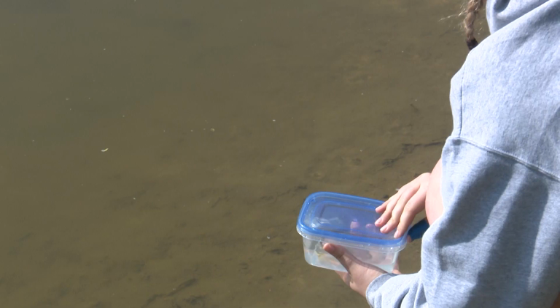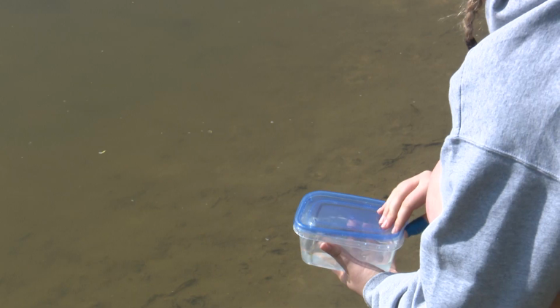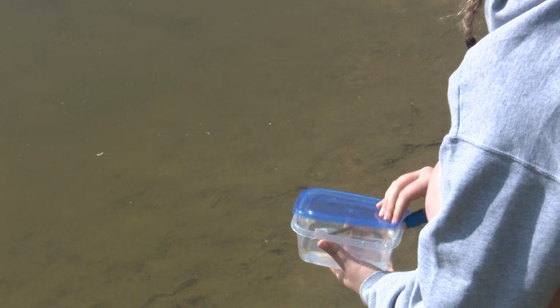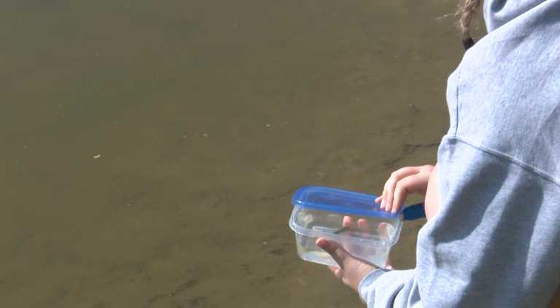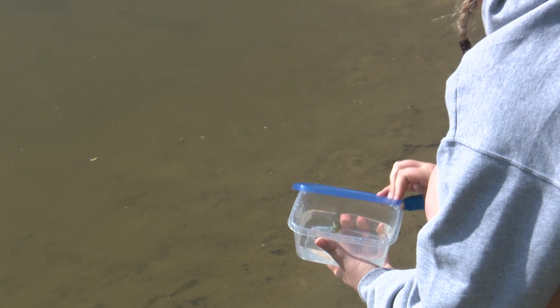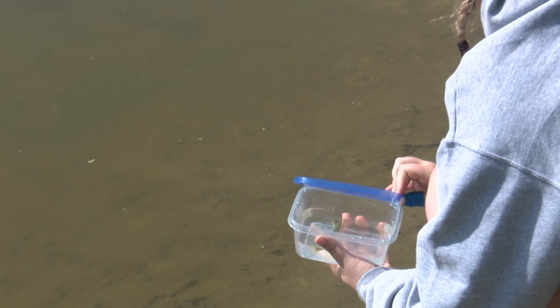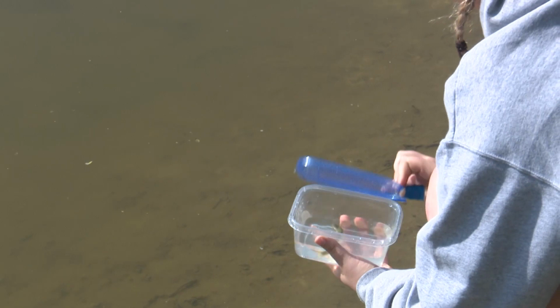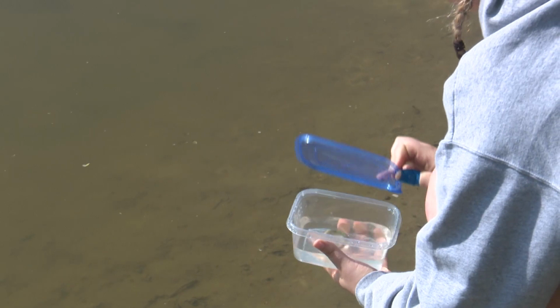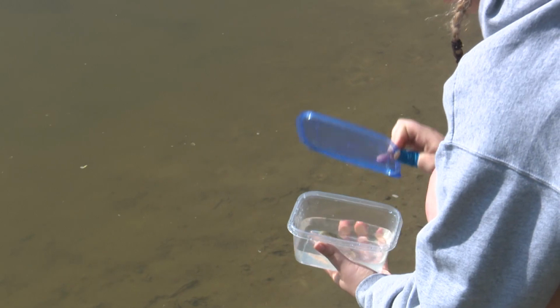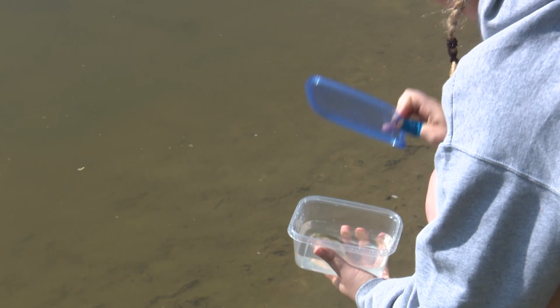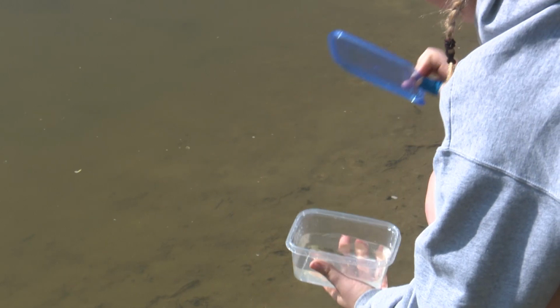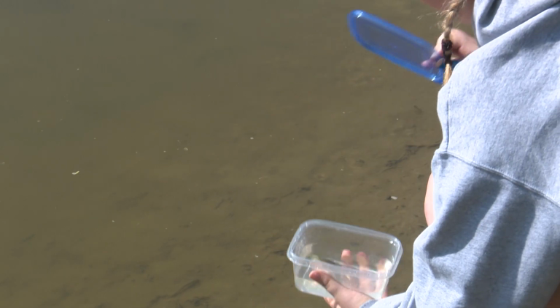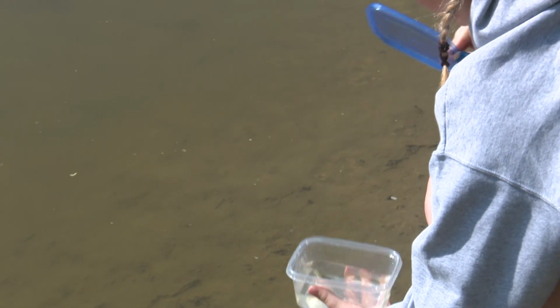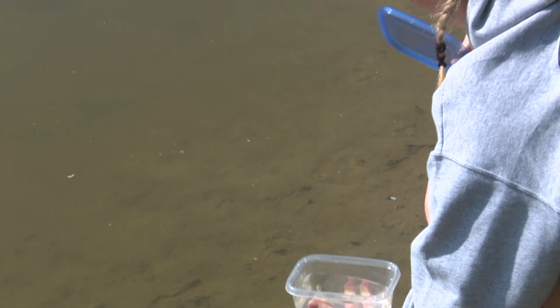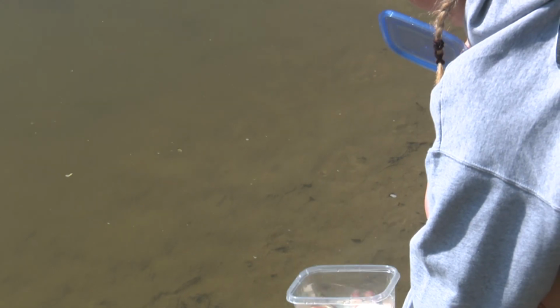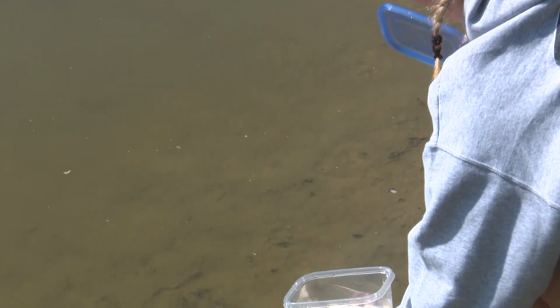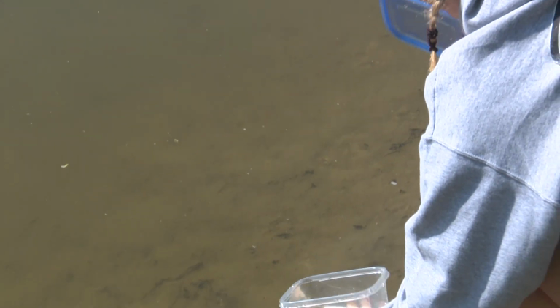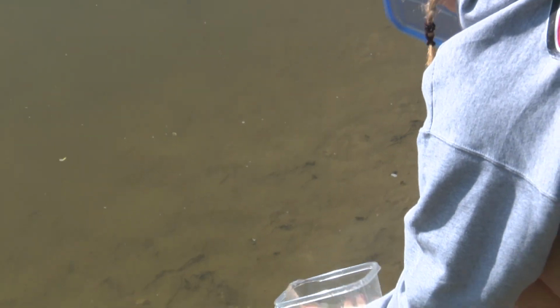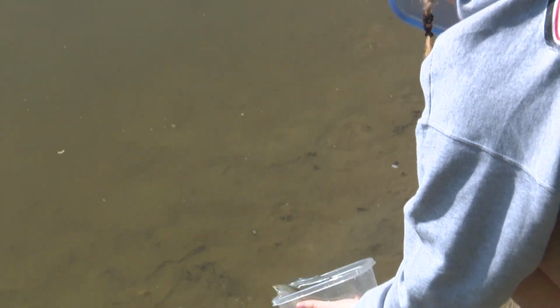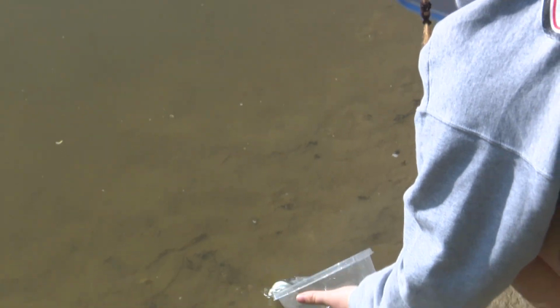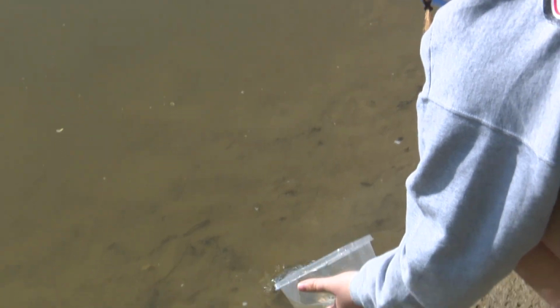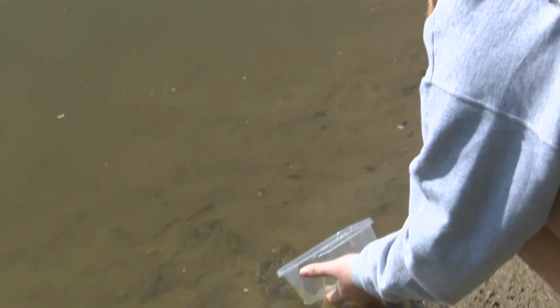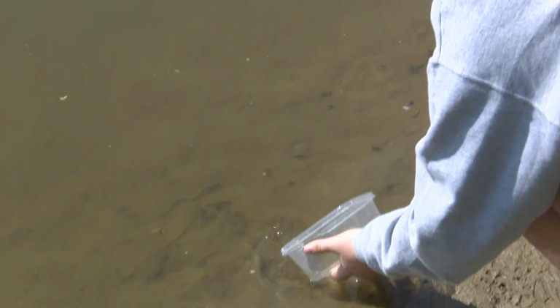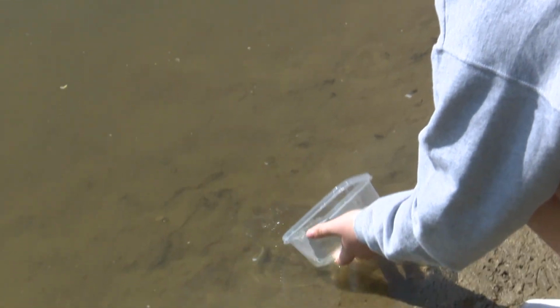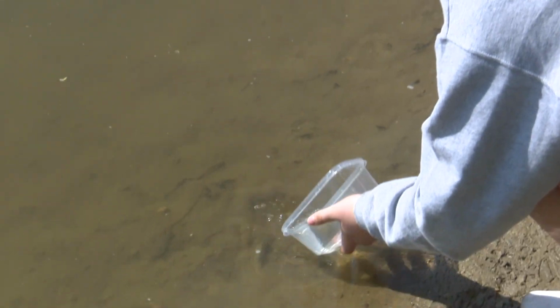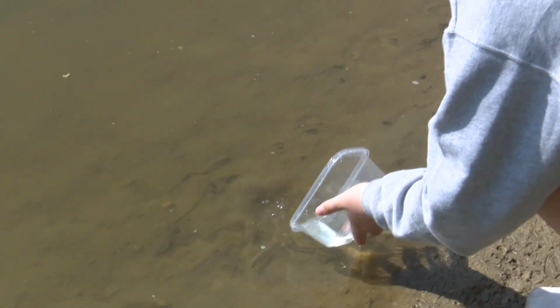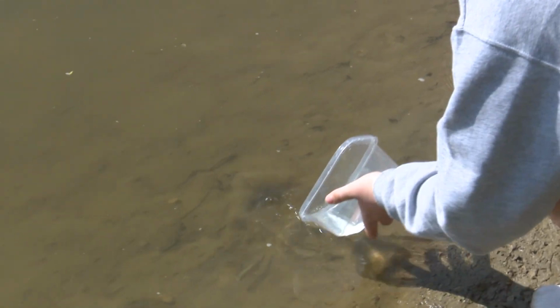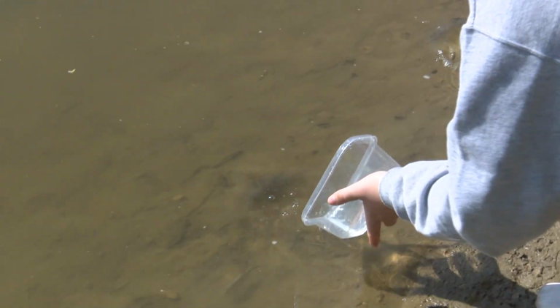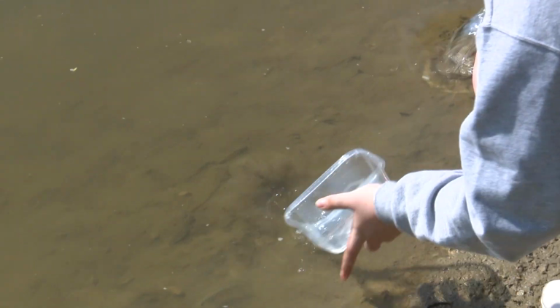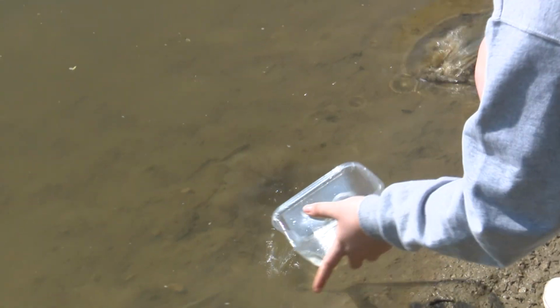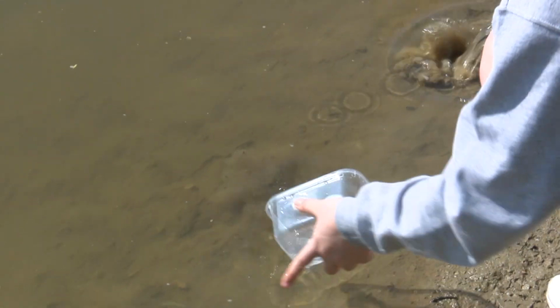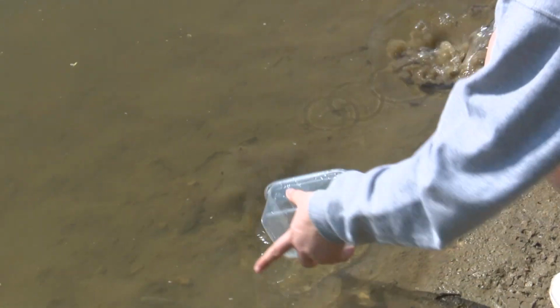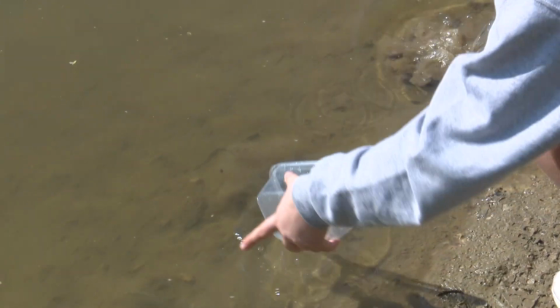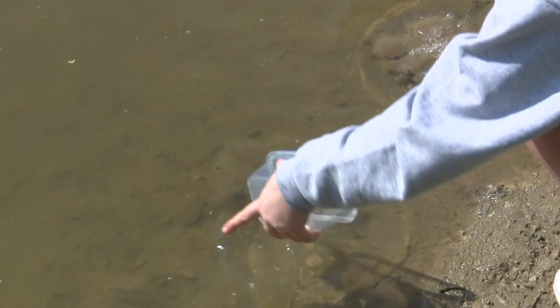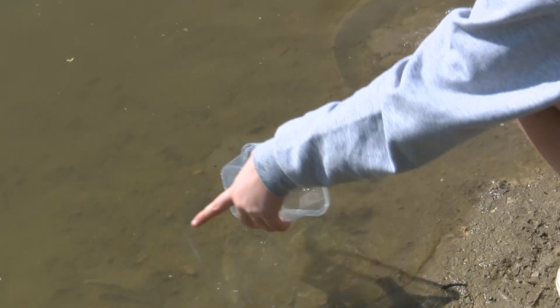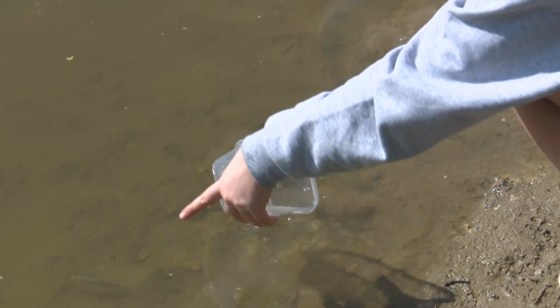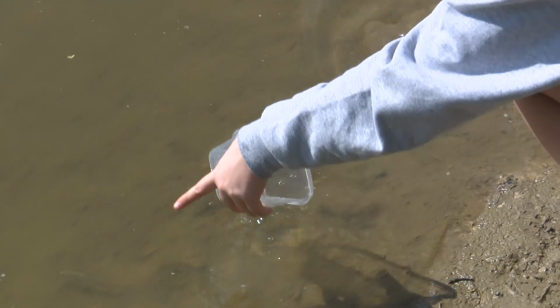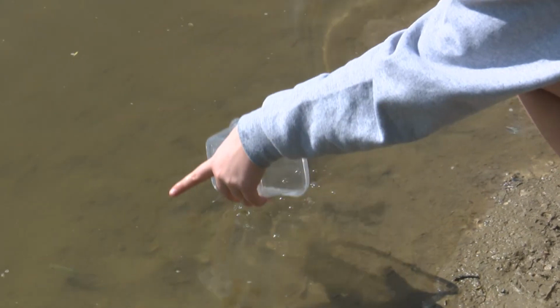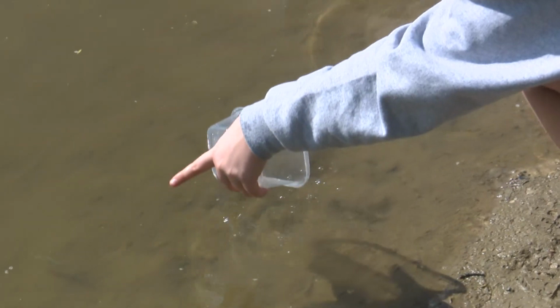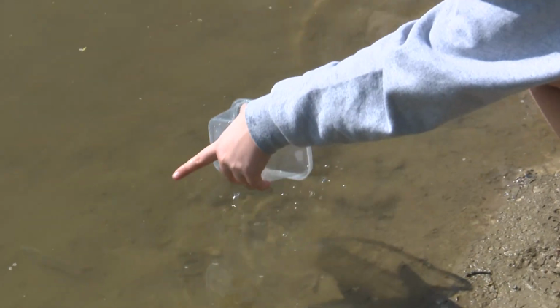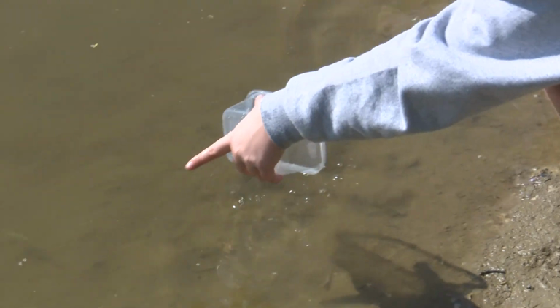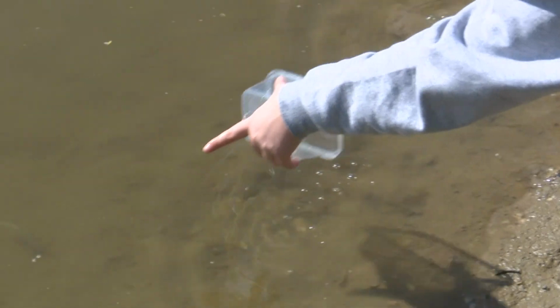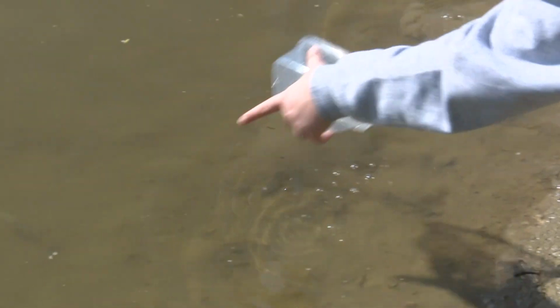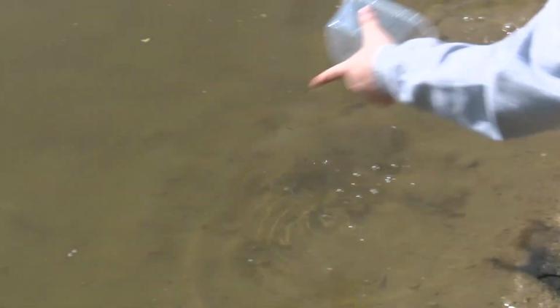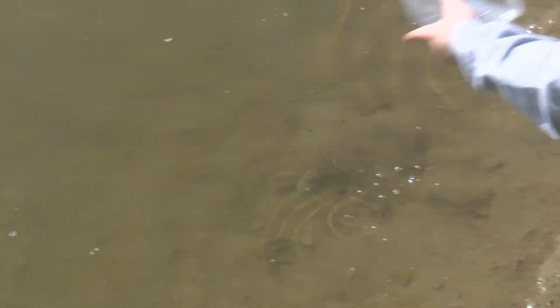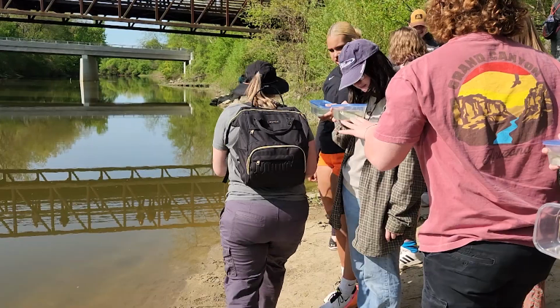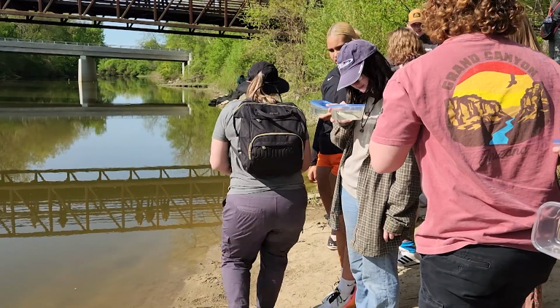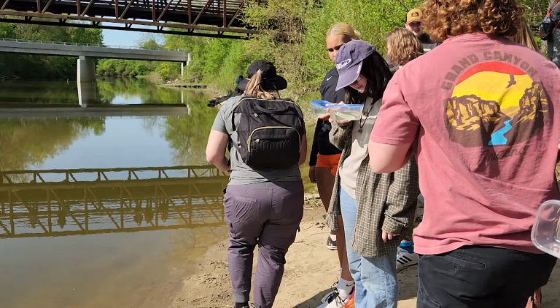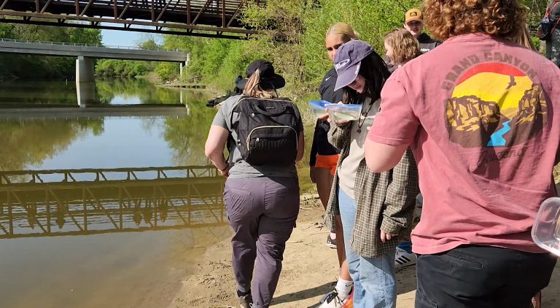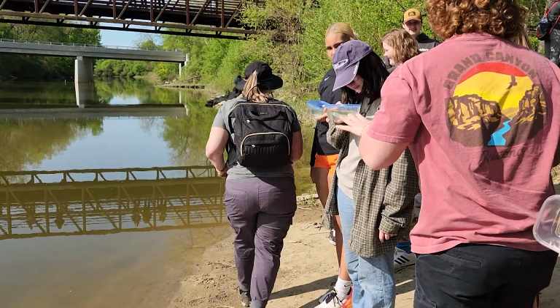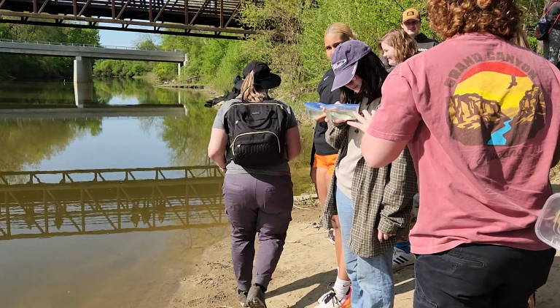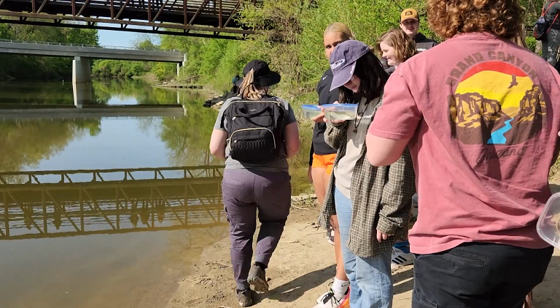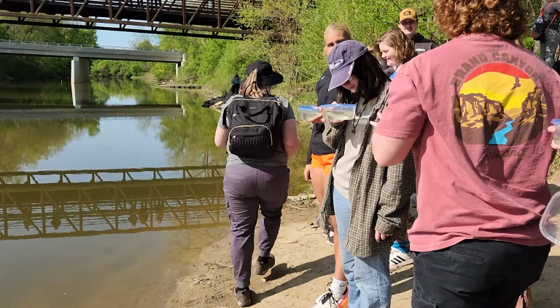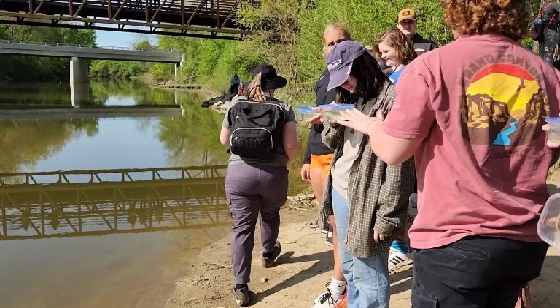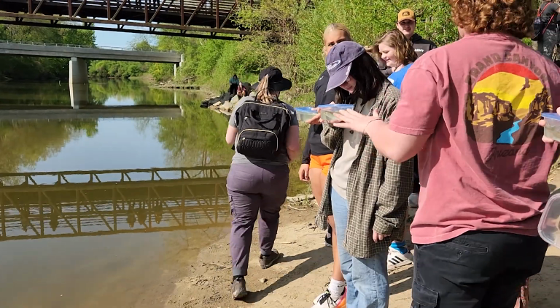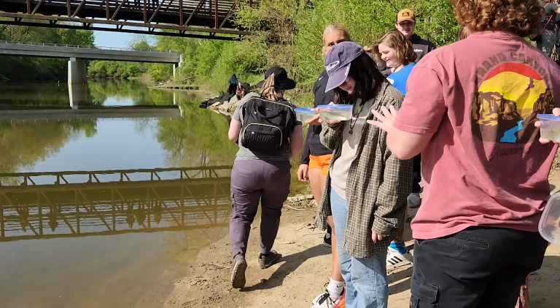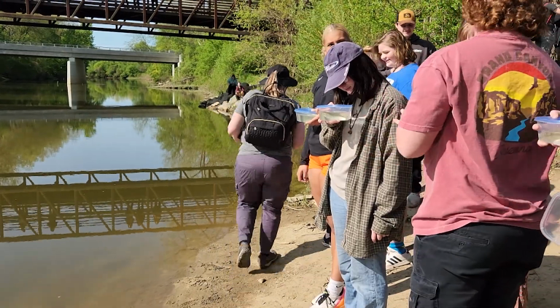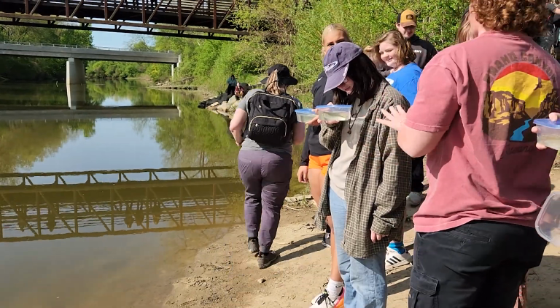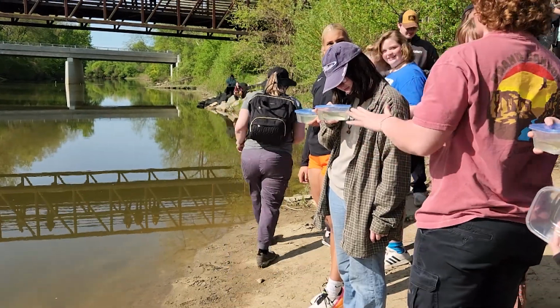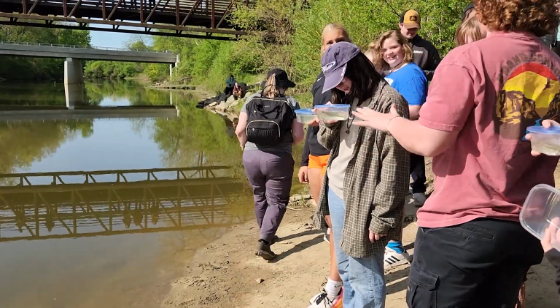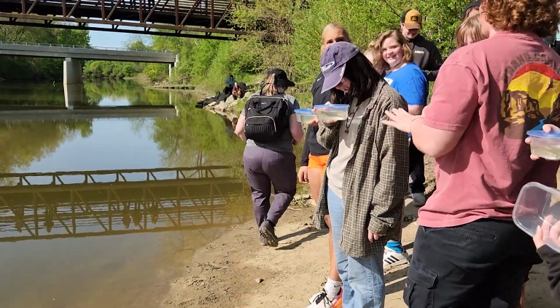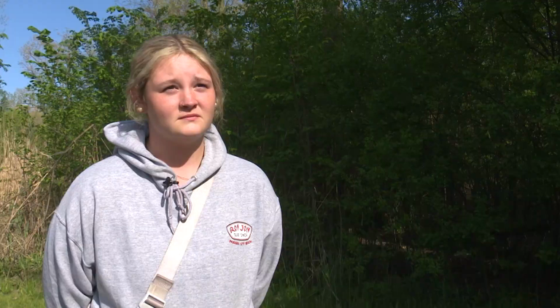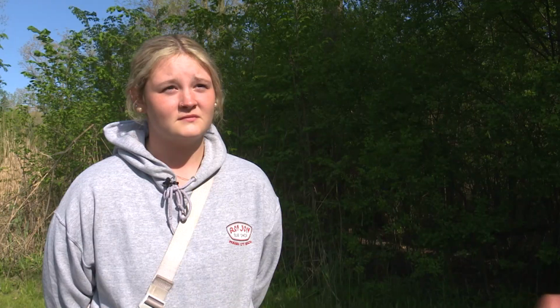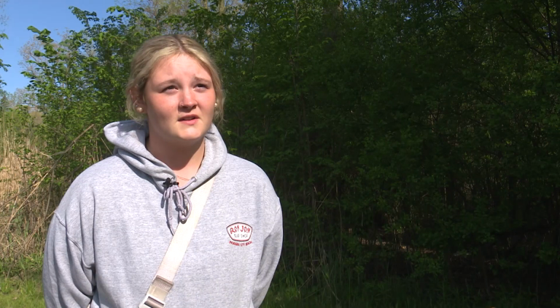While it's nice to see these little fish swim off to a new home — the Flint River and later Lake Huron — it's a bittersweet moment for students.